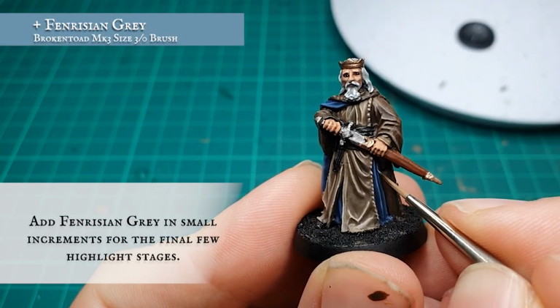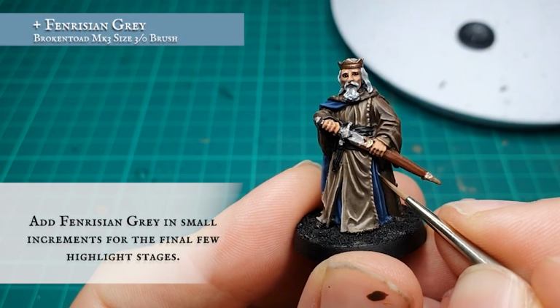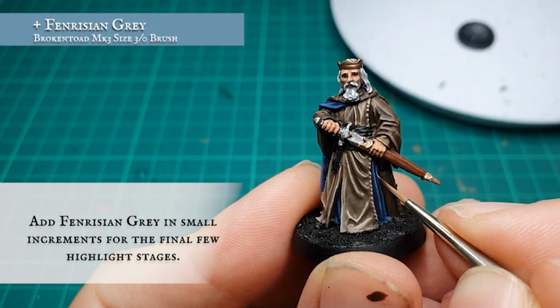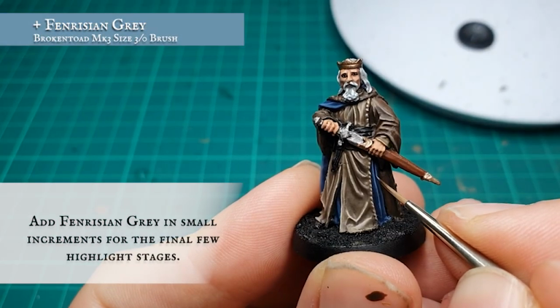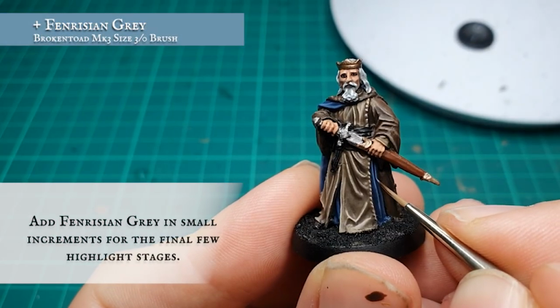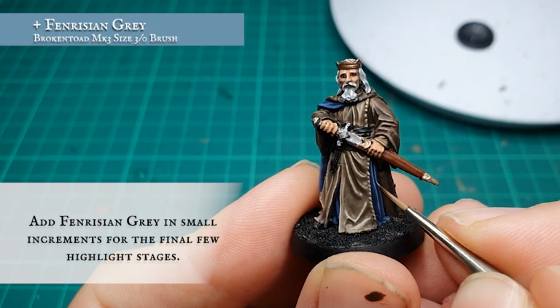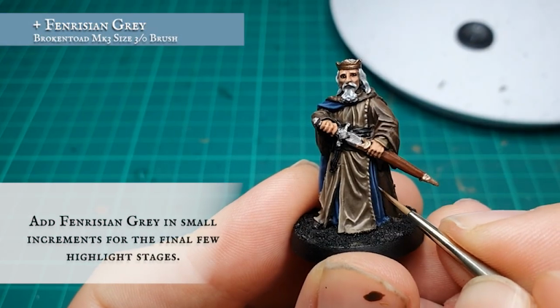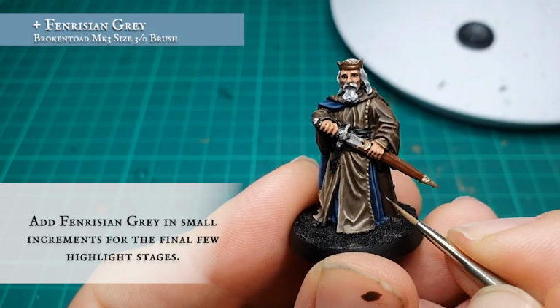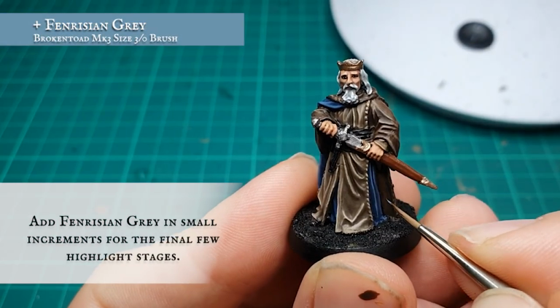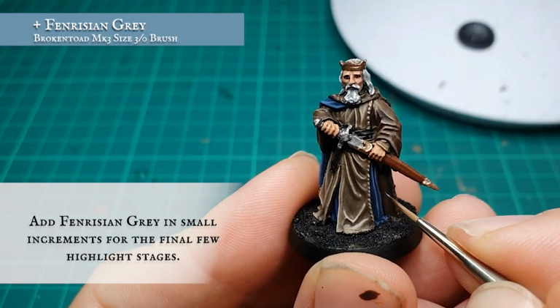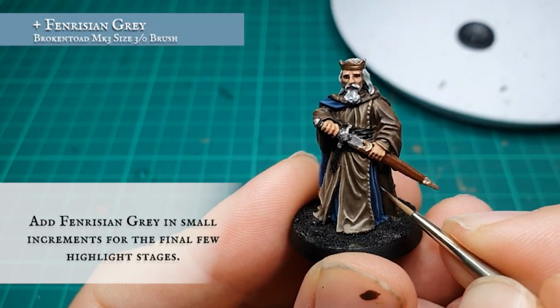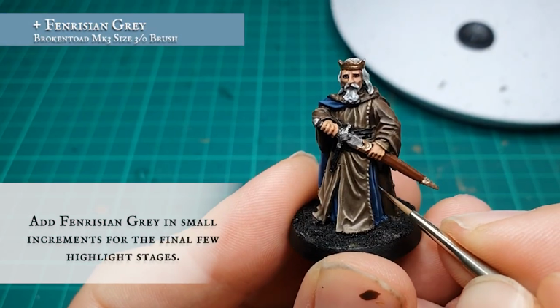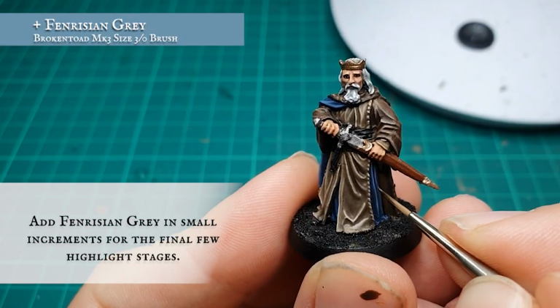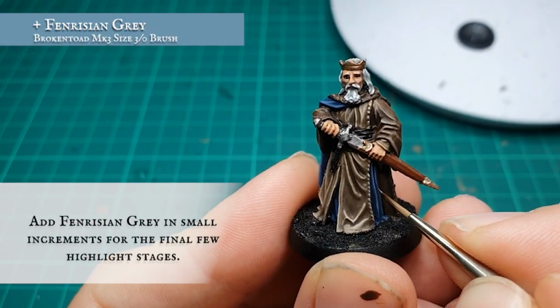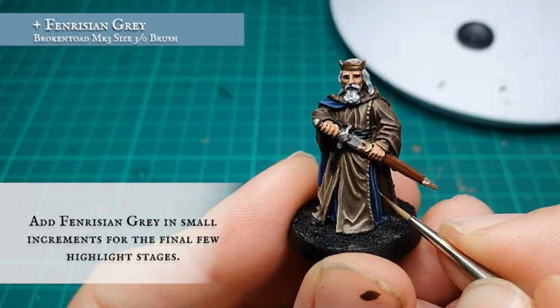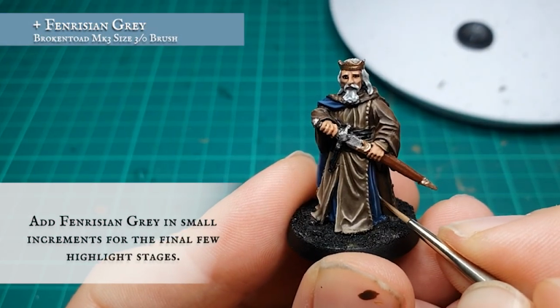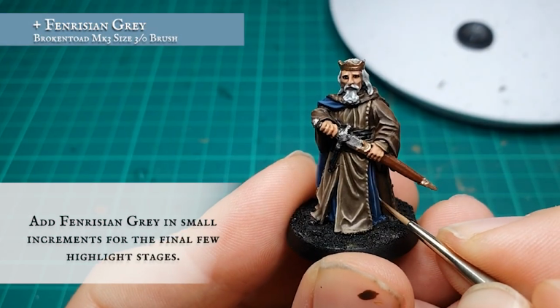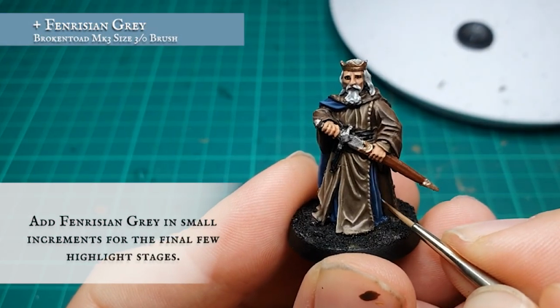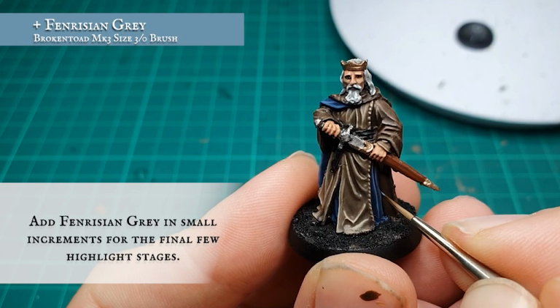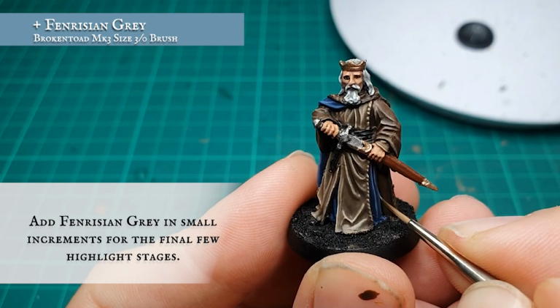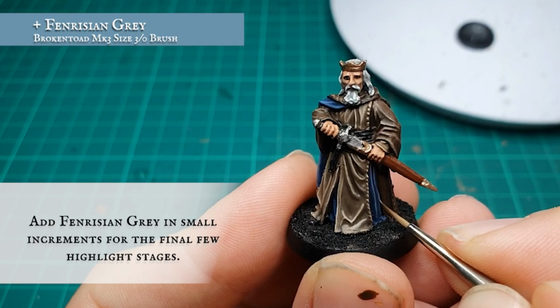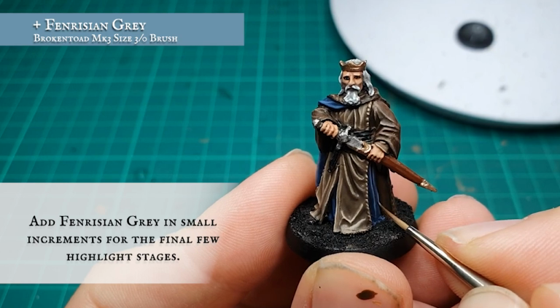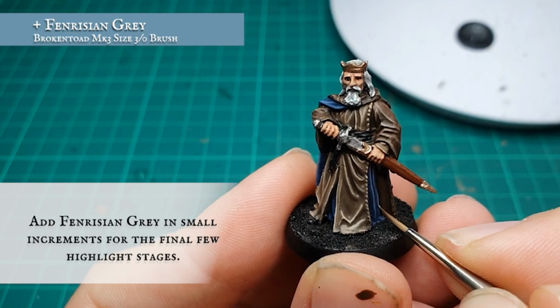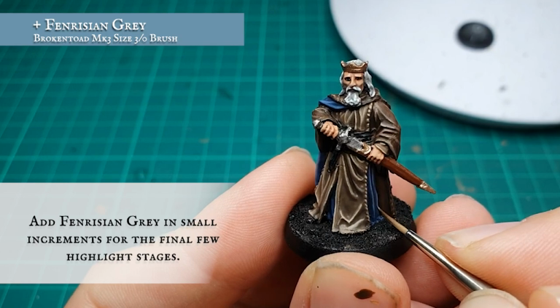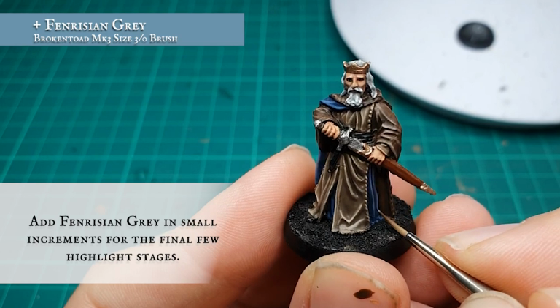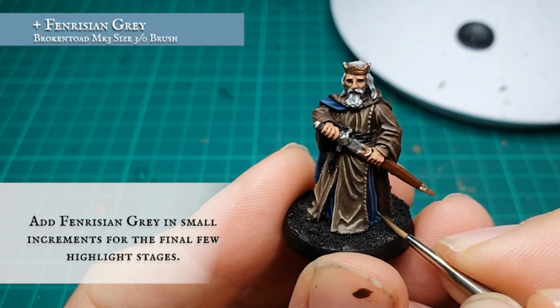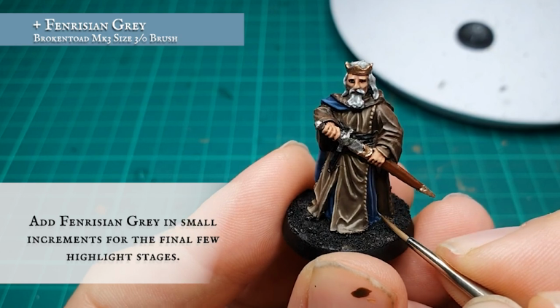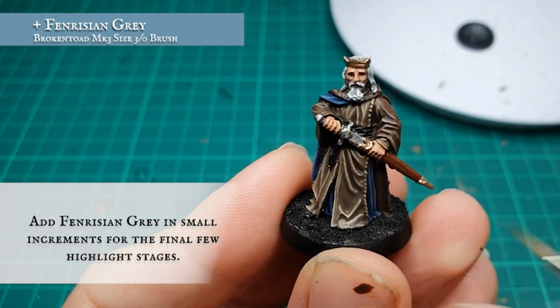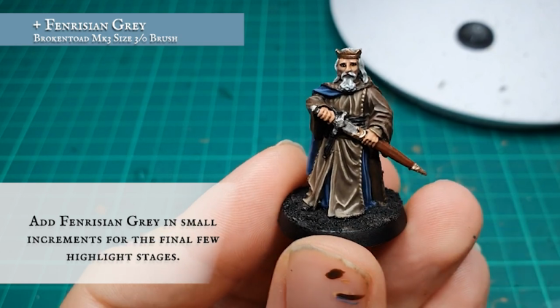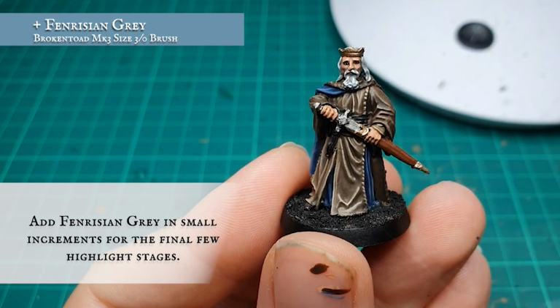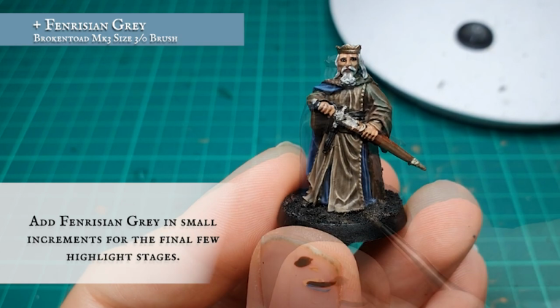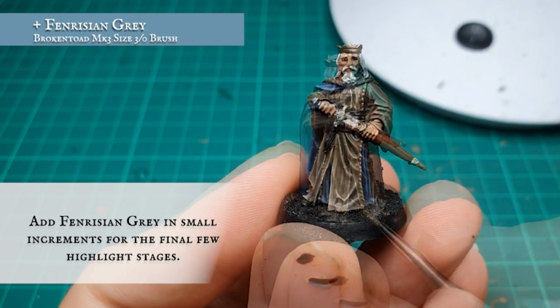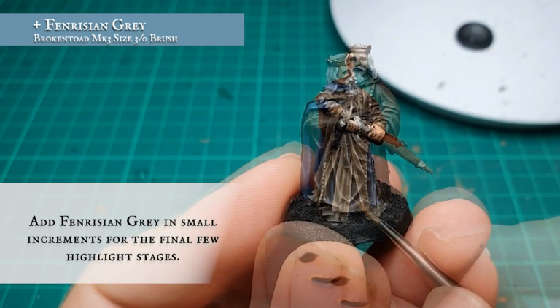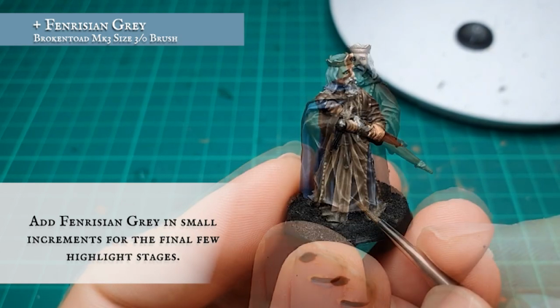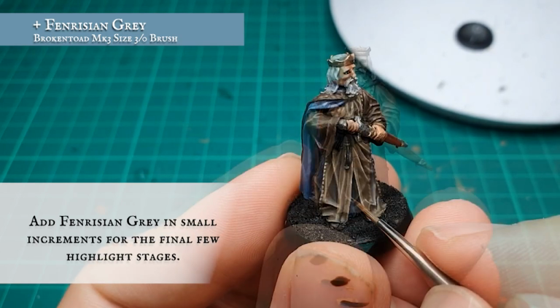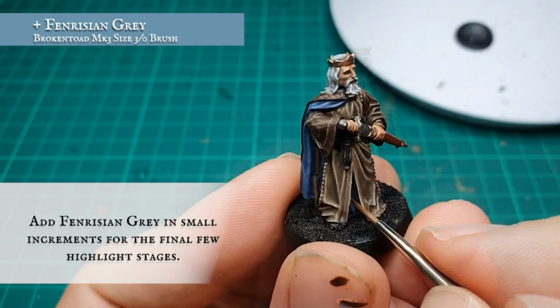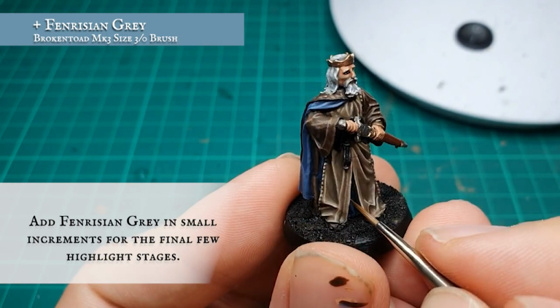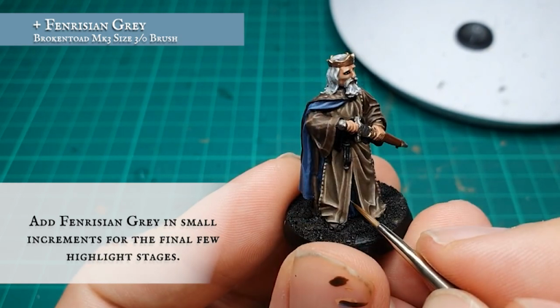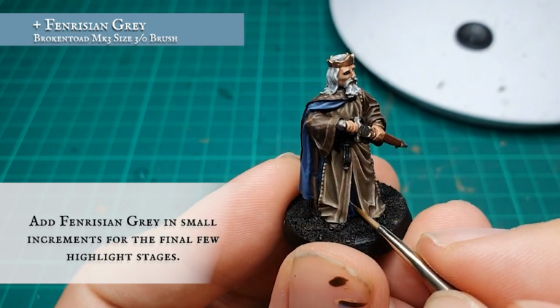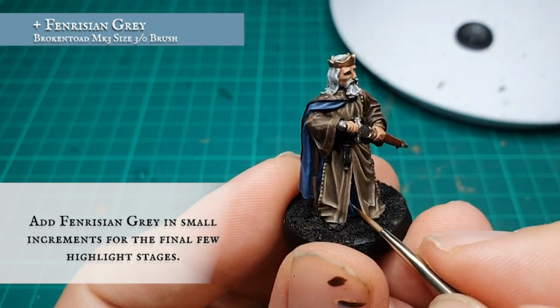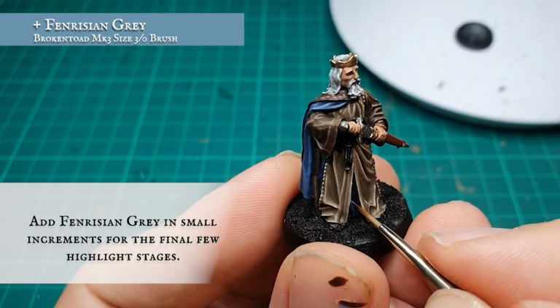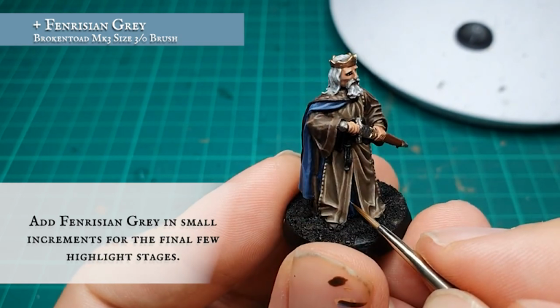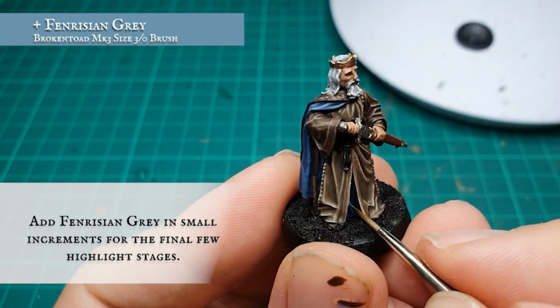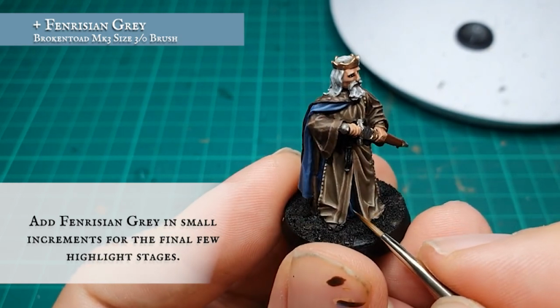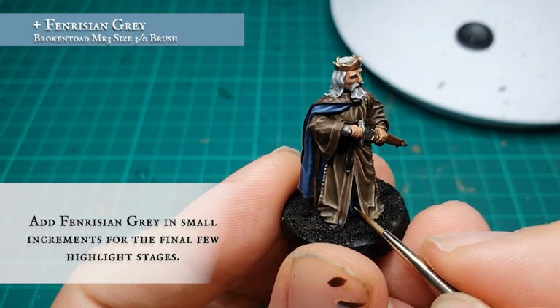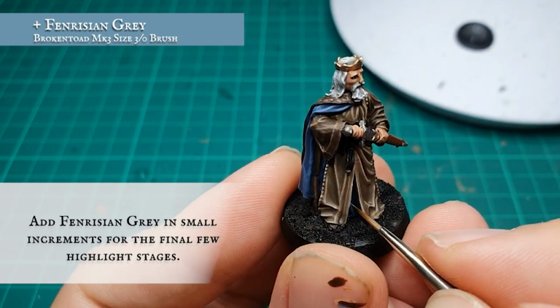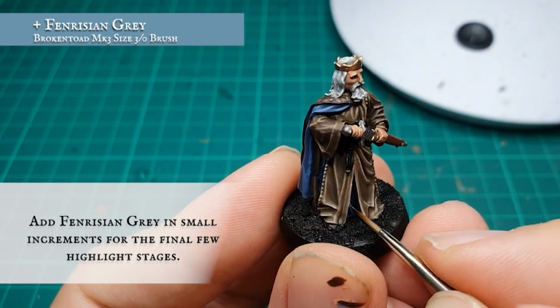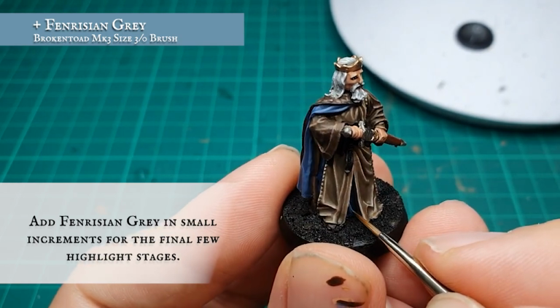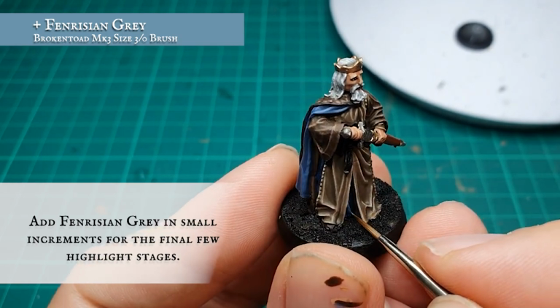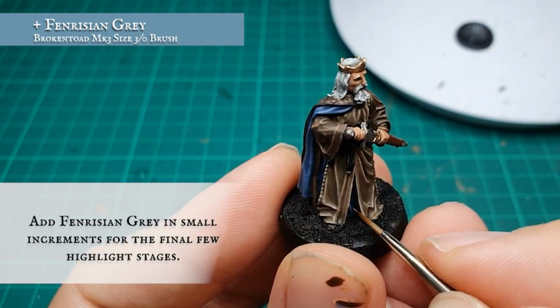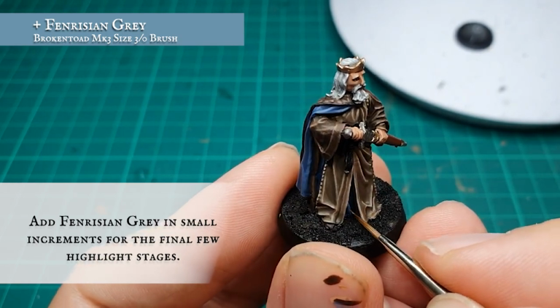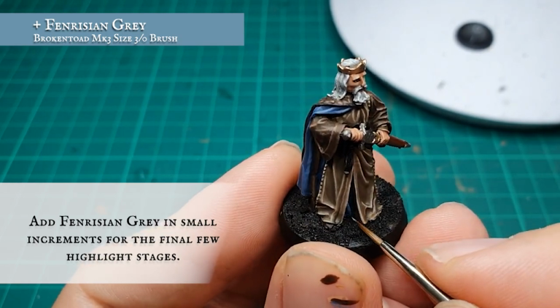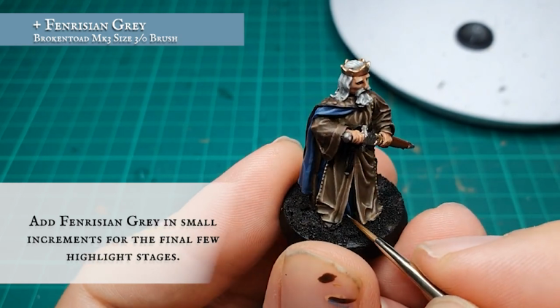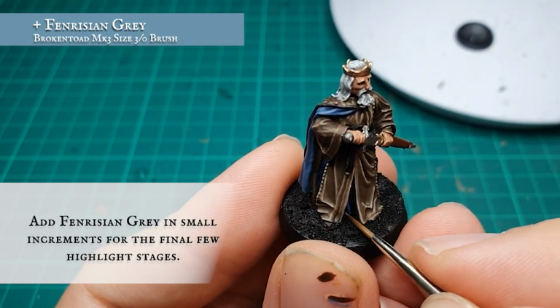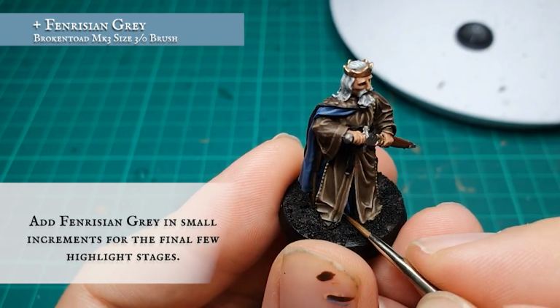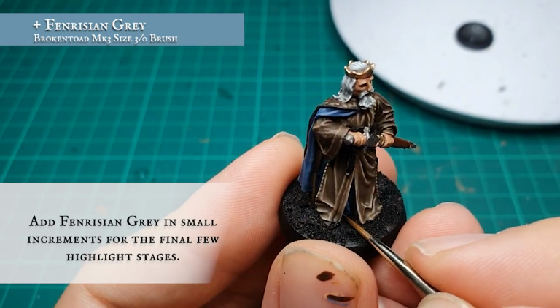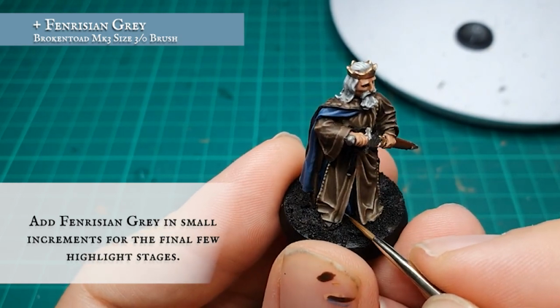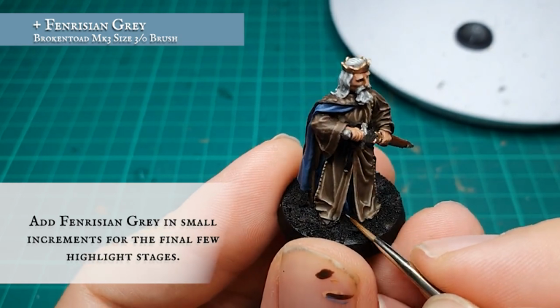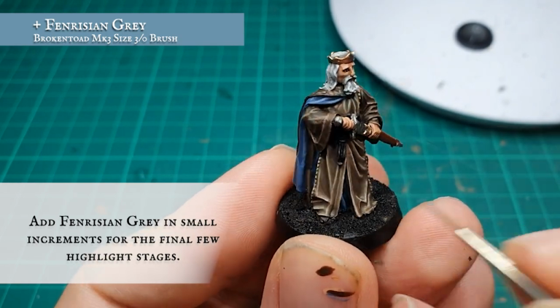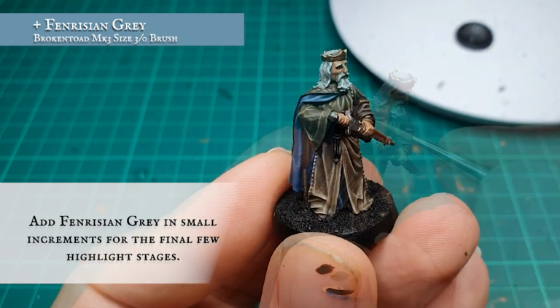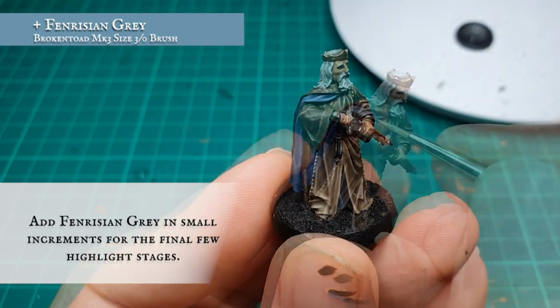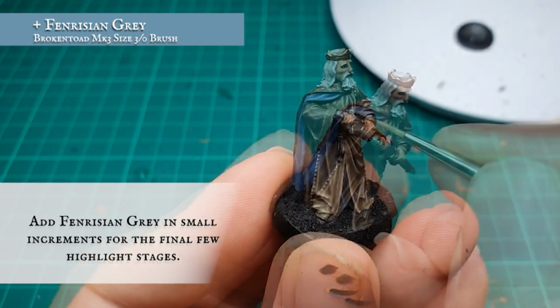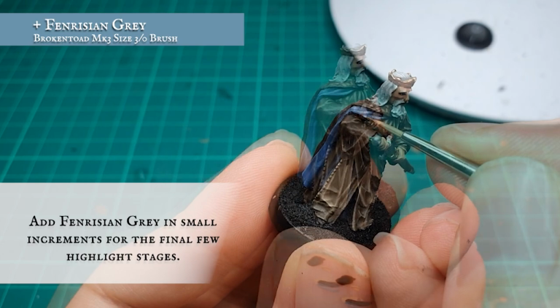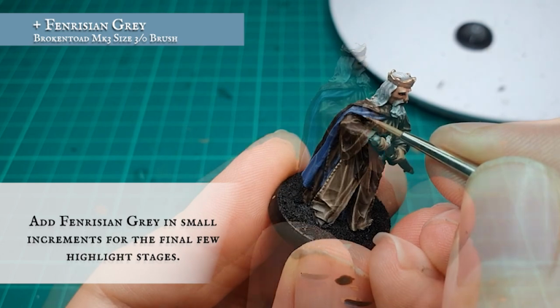Finally, add a small amount of Fenrisian Grey into the mix for the final edge highlight — you're looking at a 25-35% addition to the overall mix here.